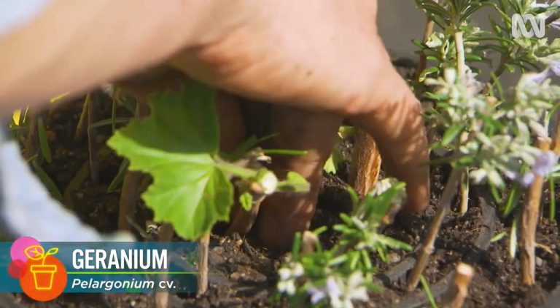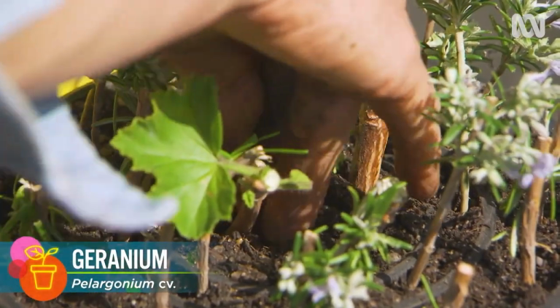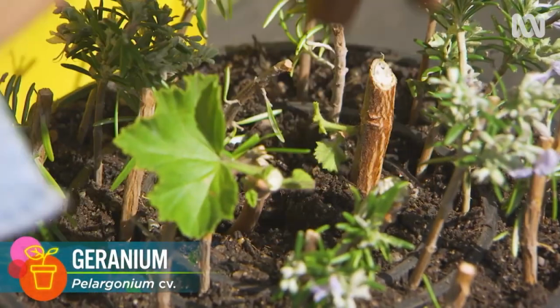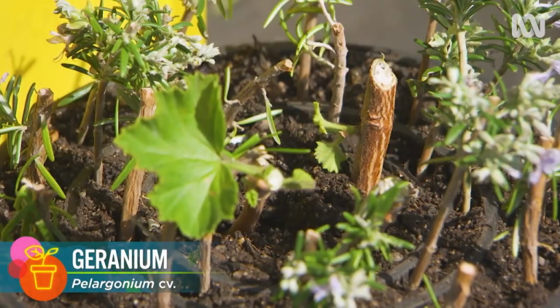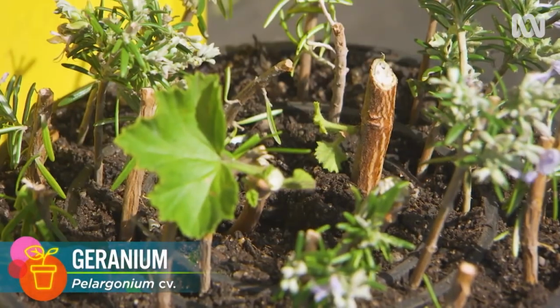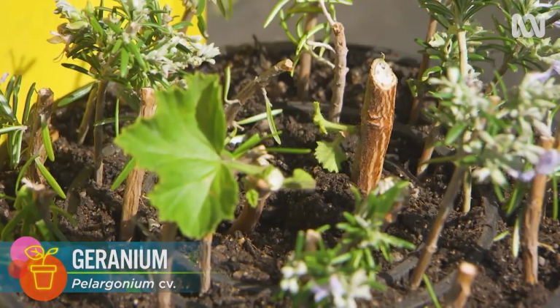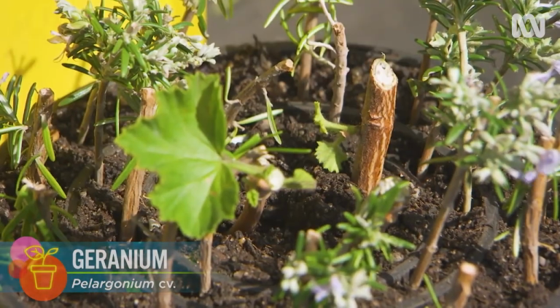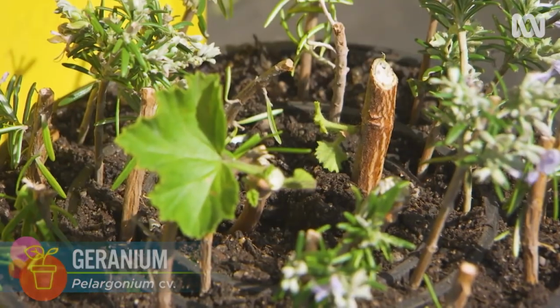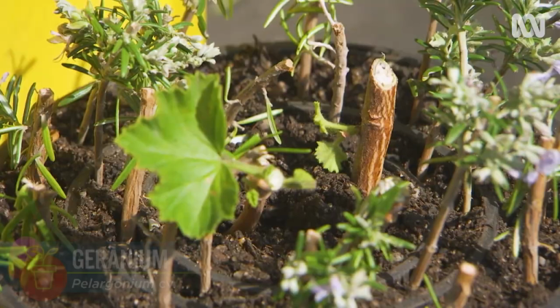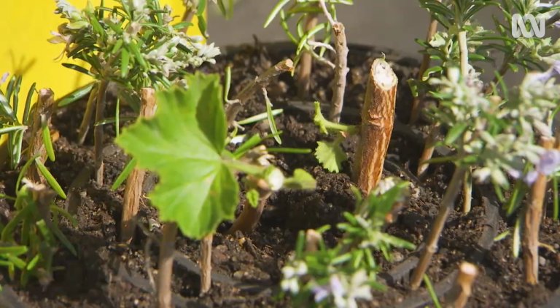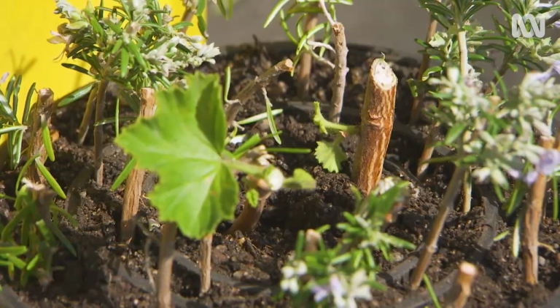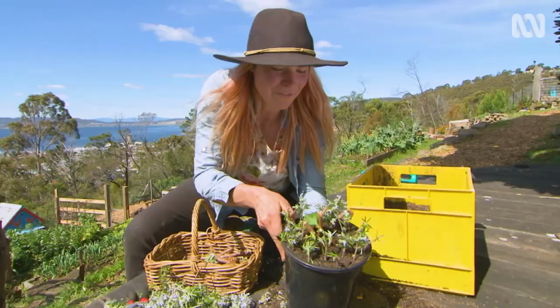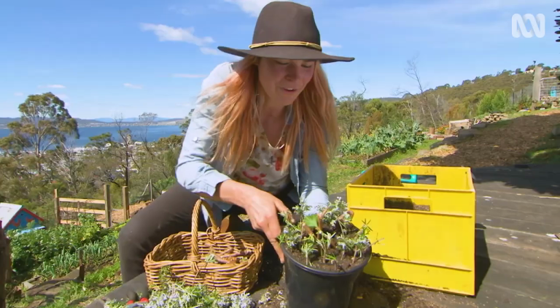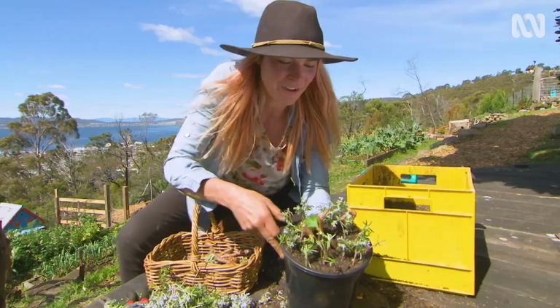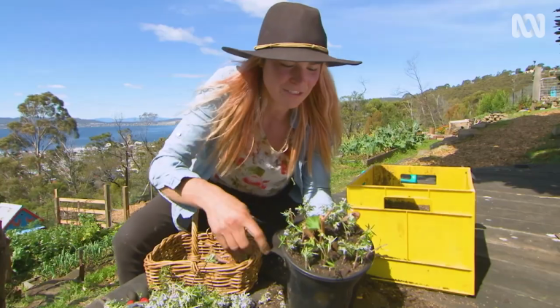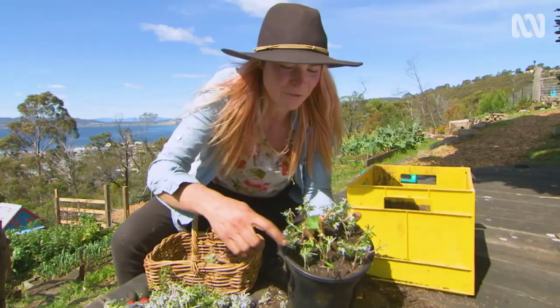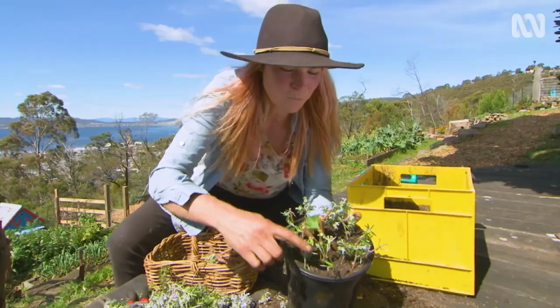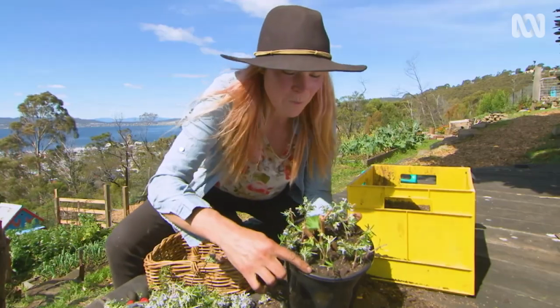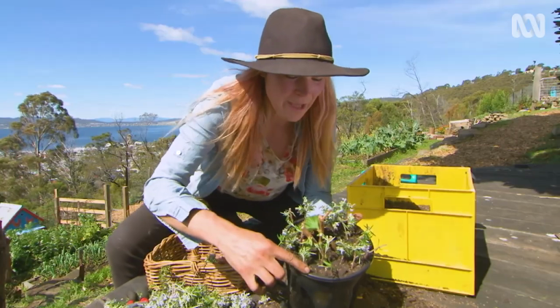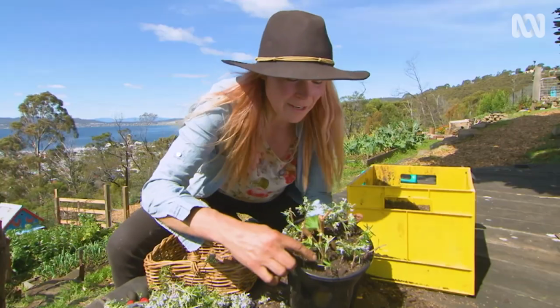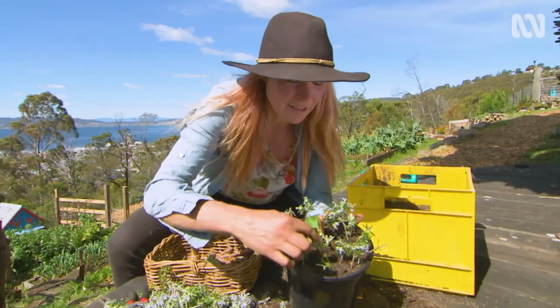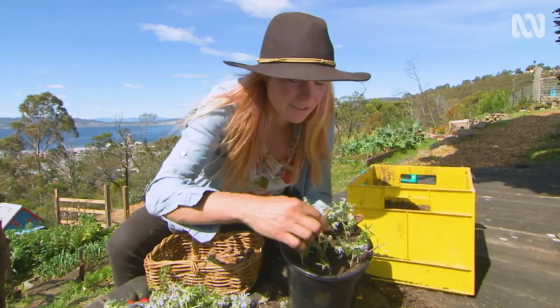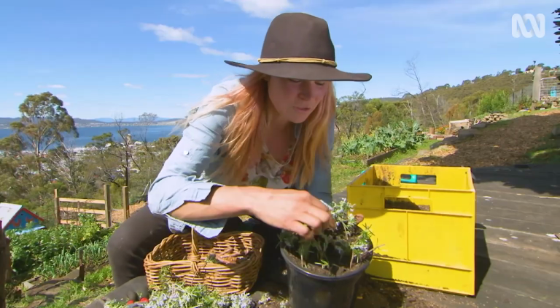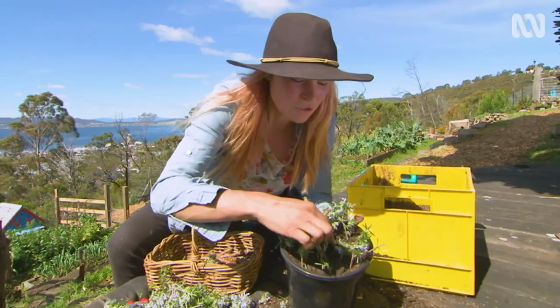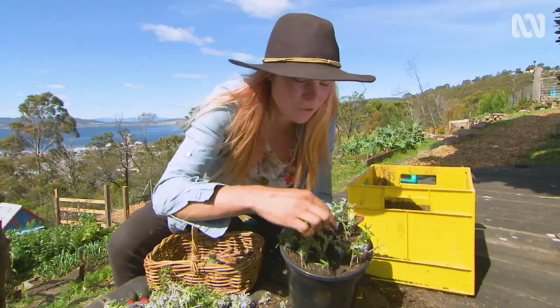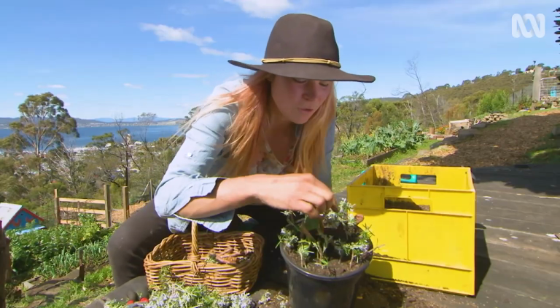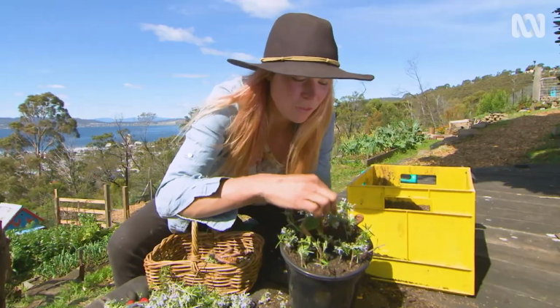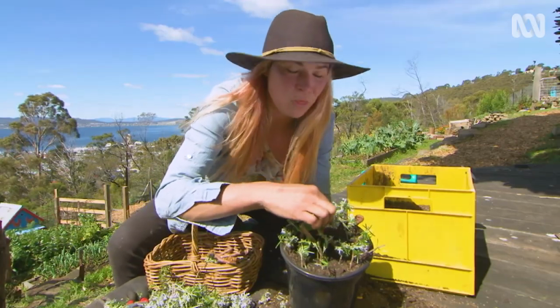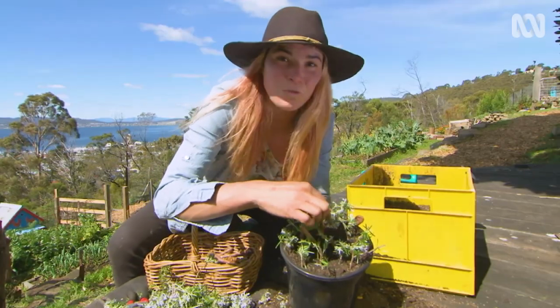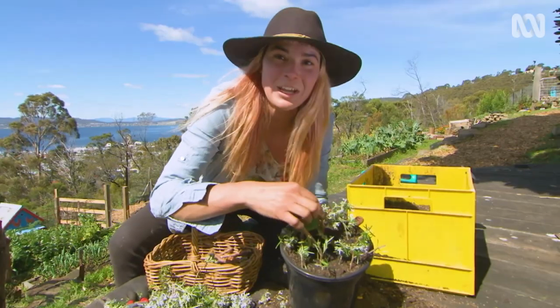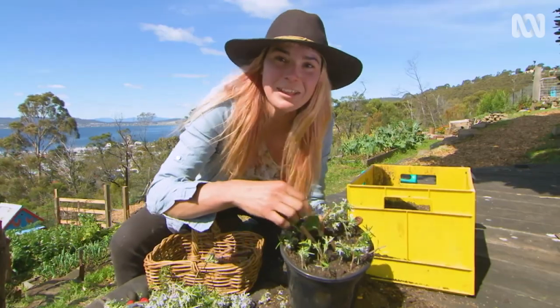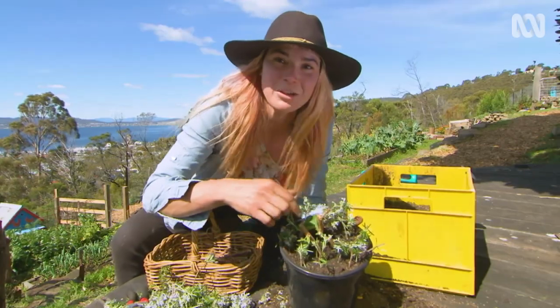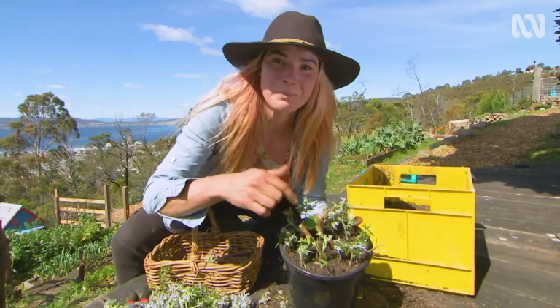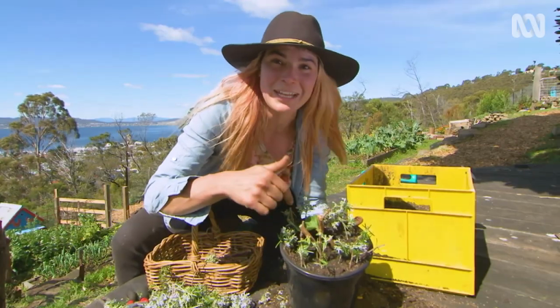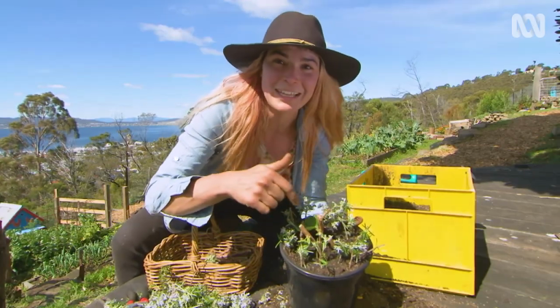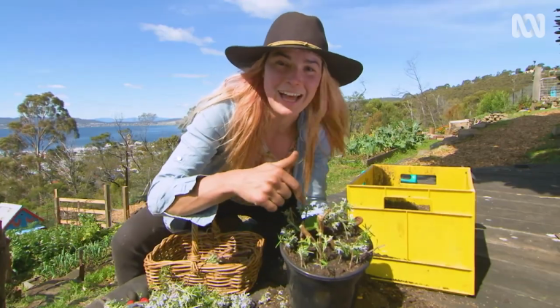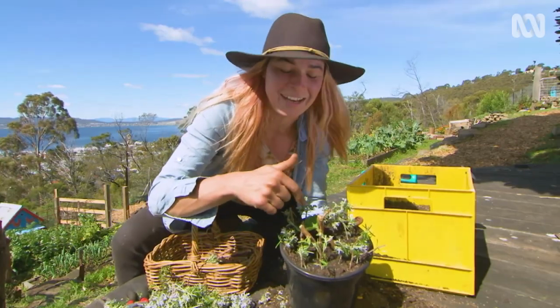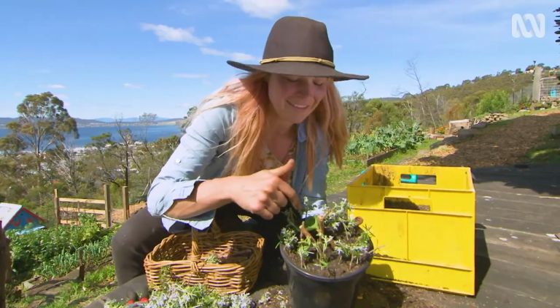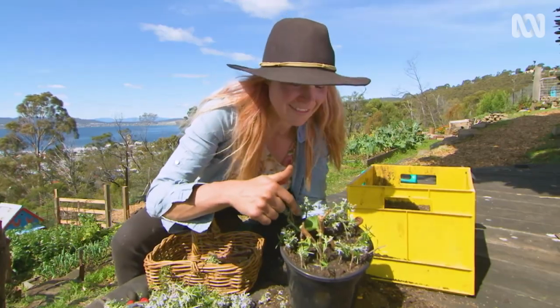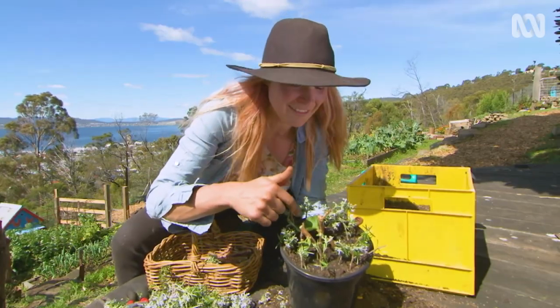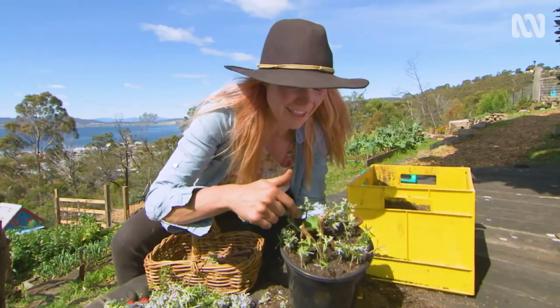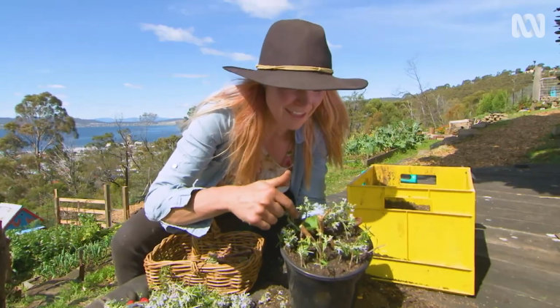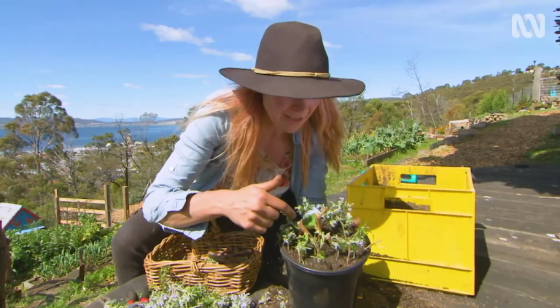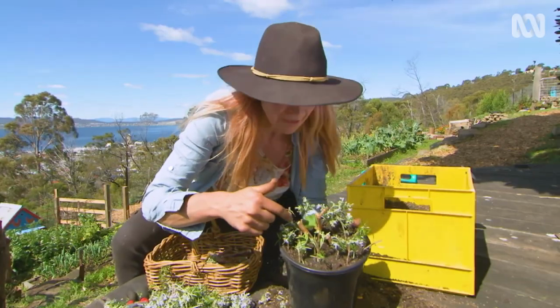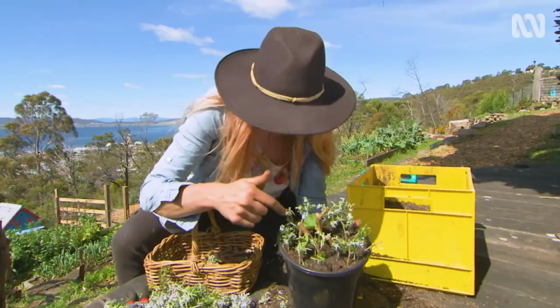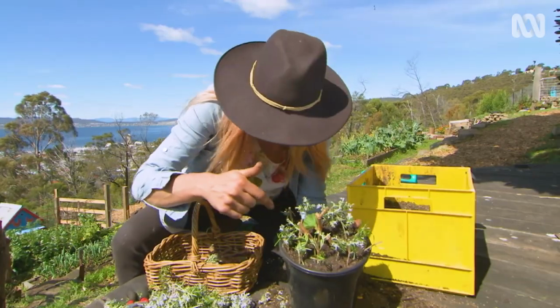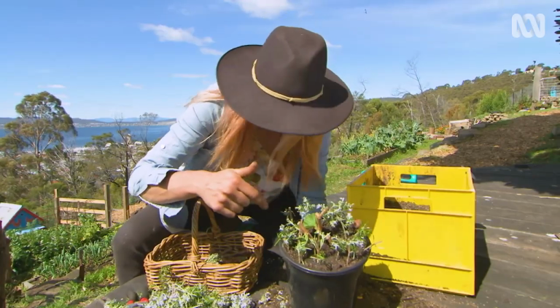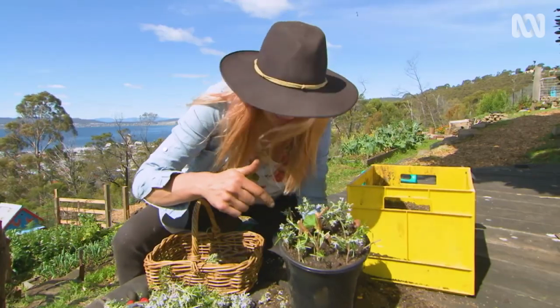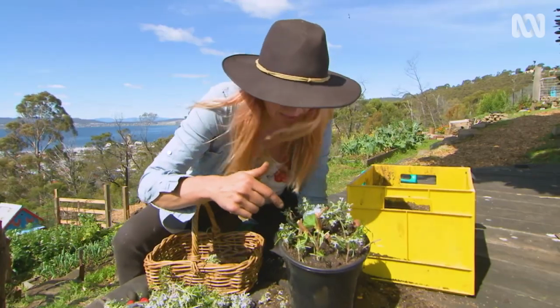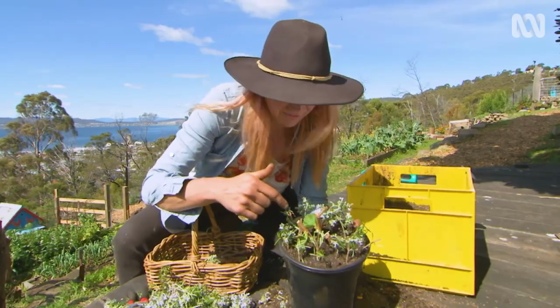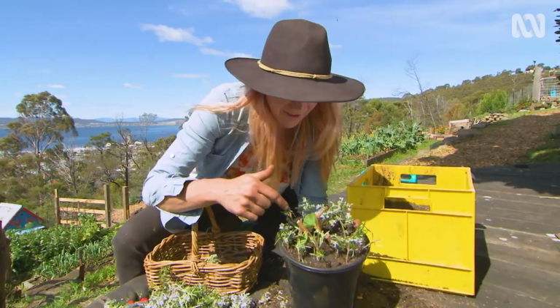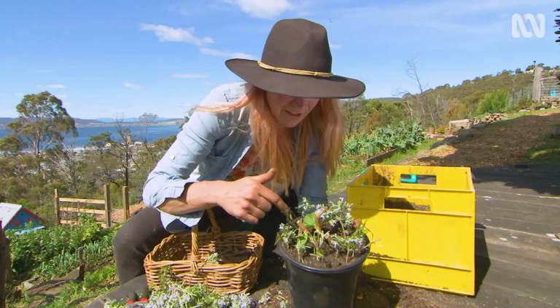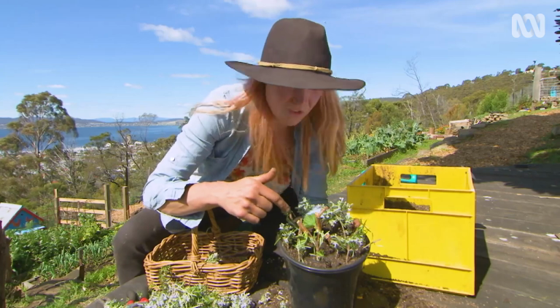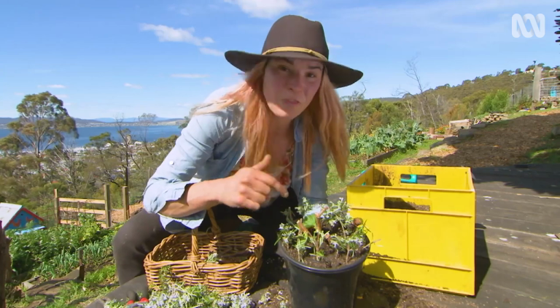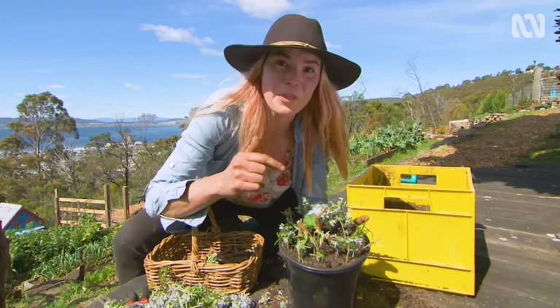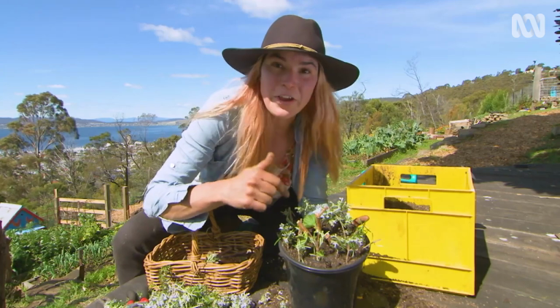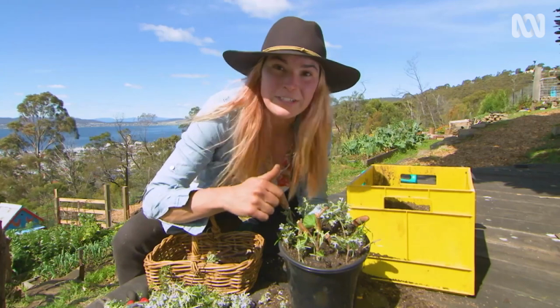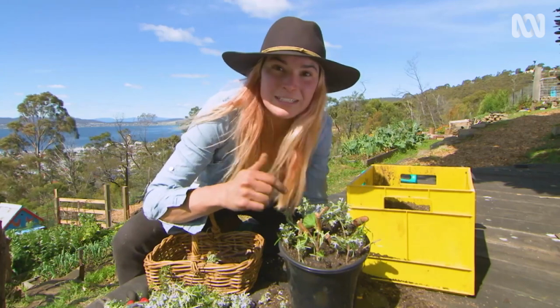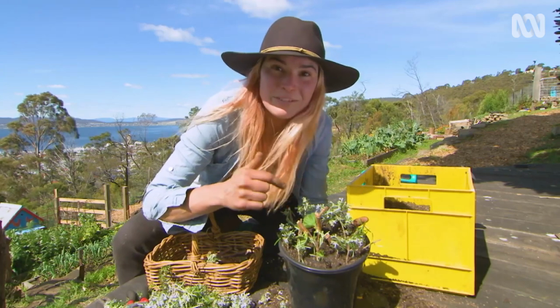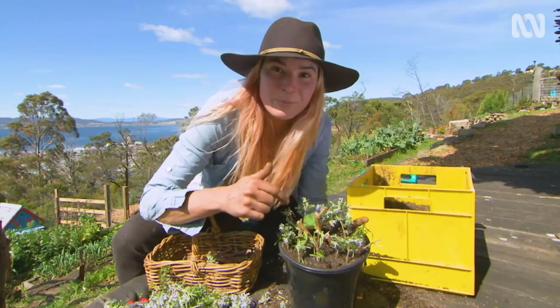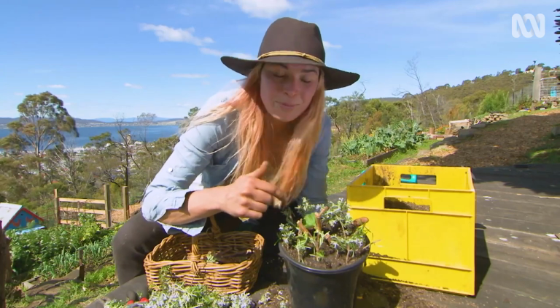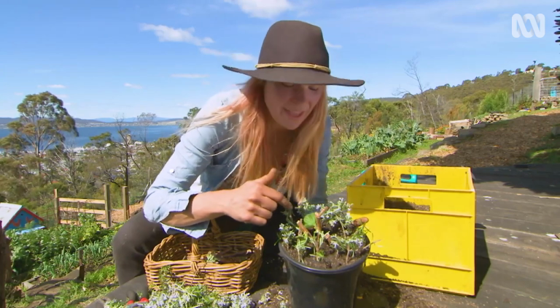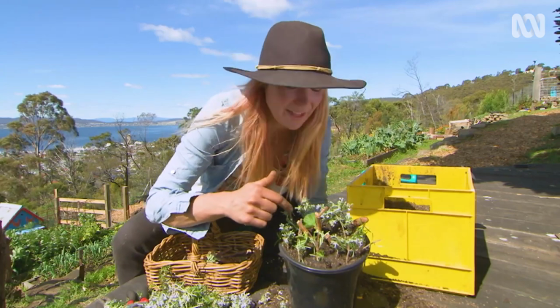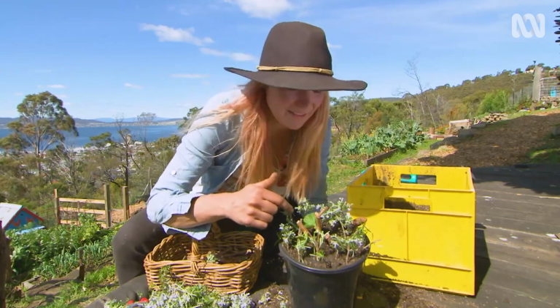So now look at this — you've got one, two, three little mini gardens in there with around 30 different plants.